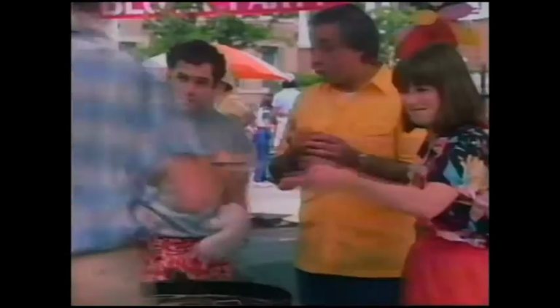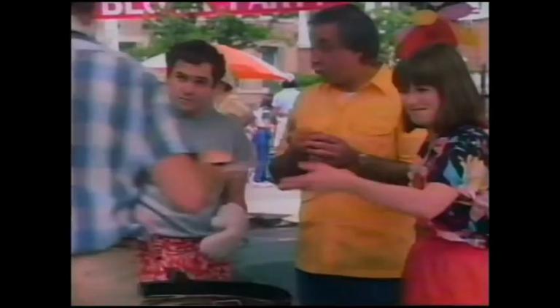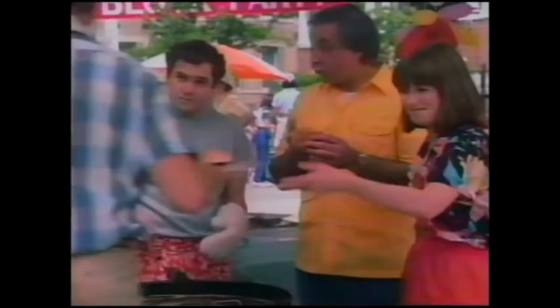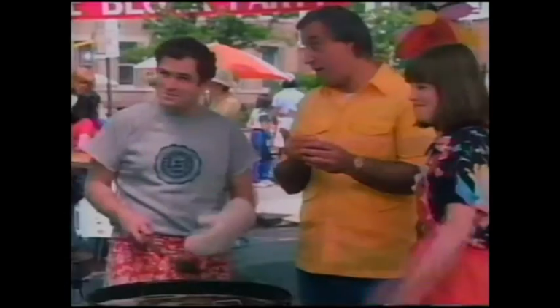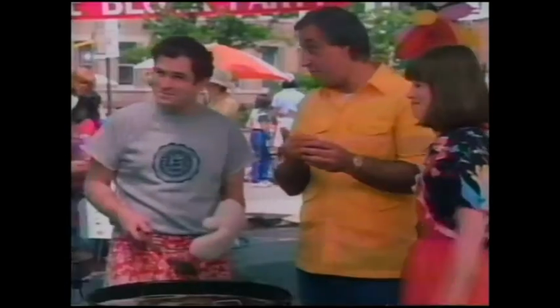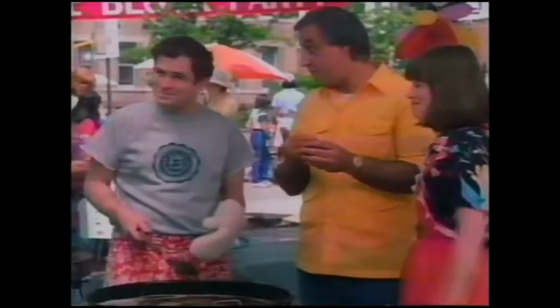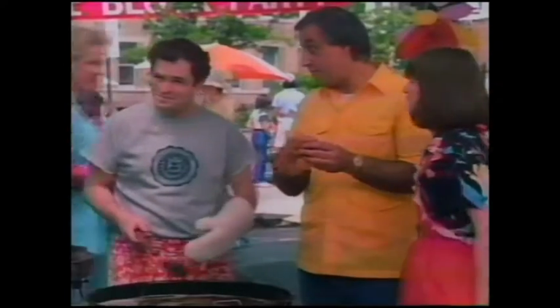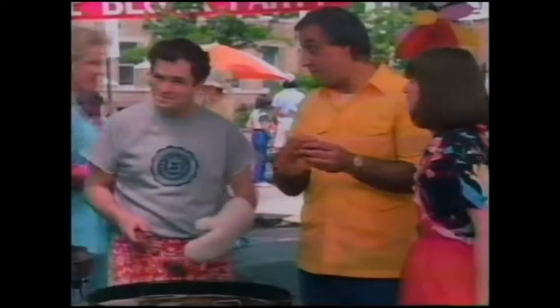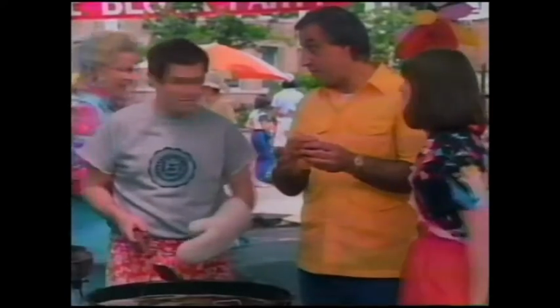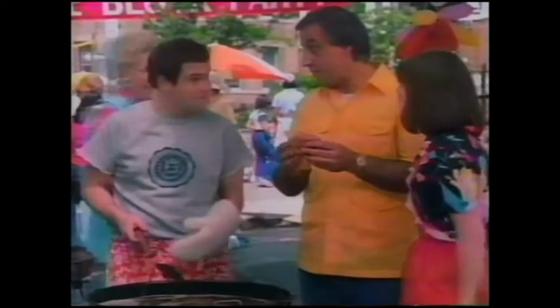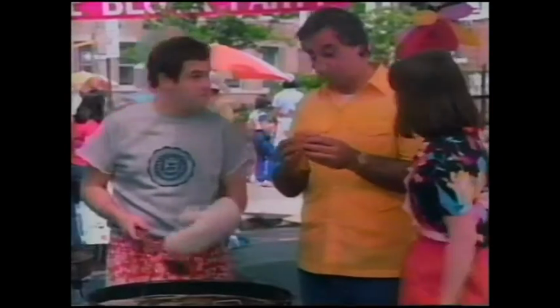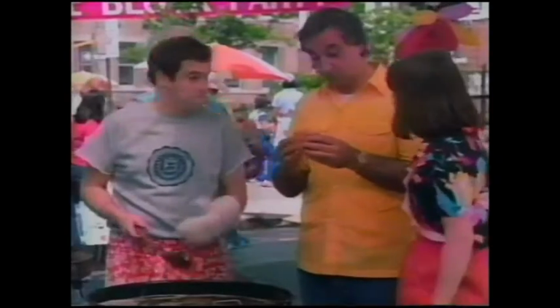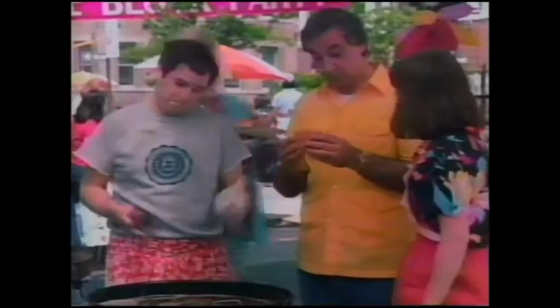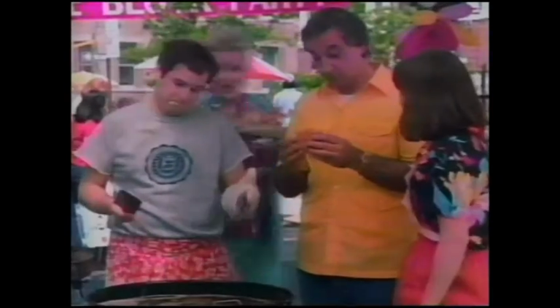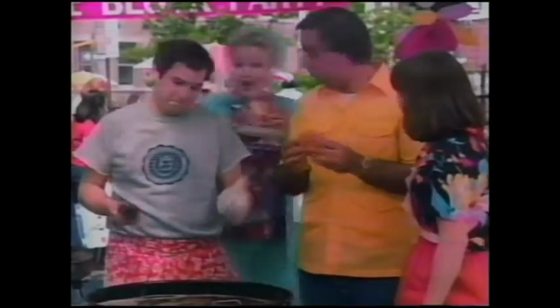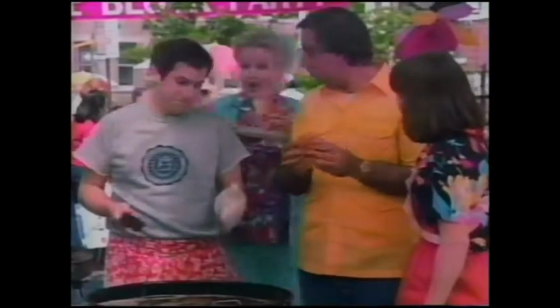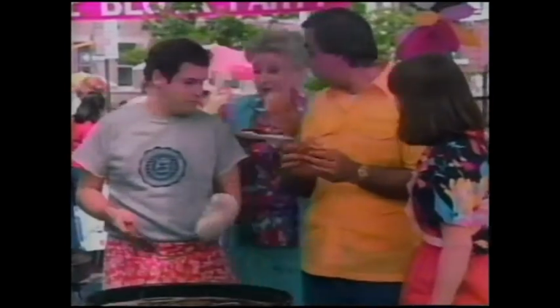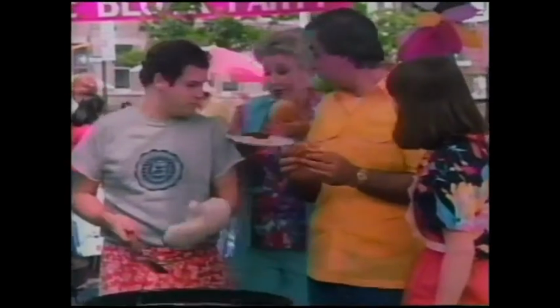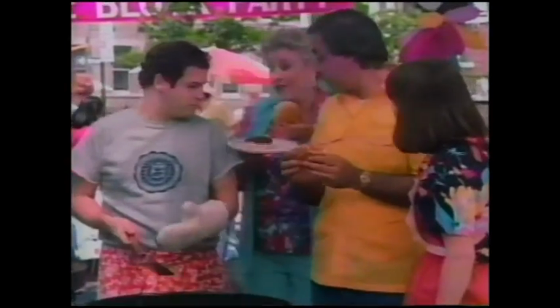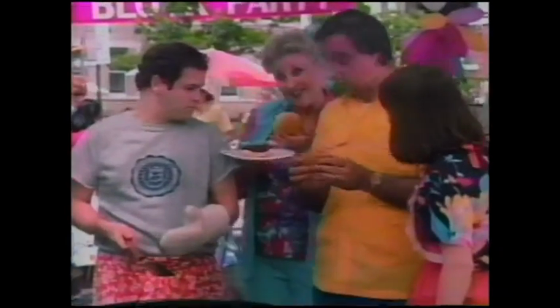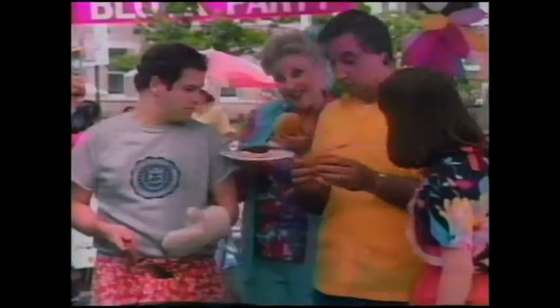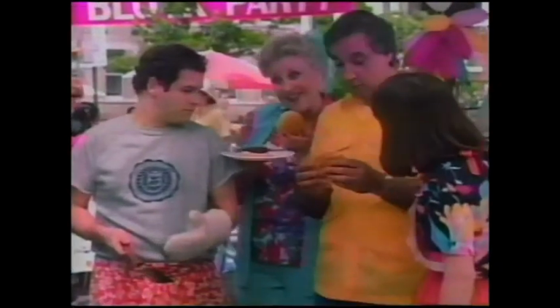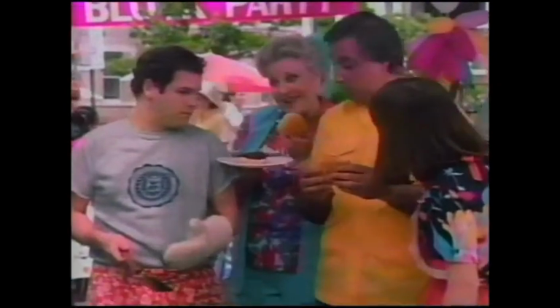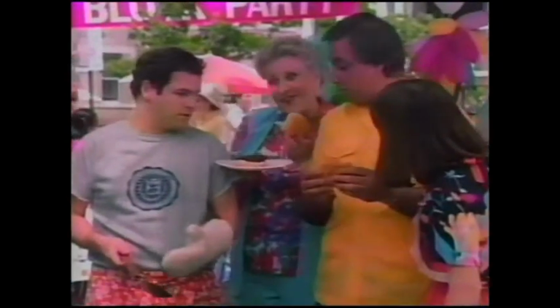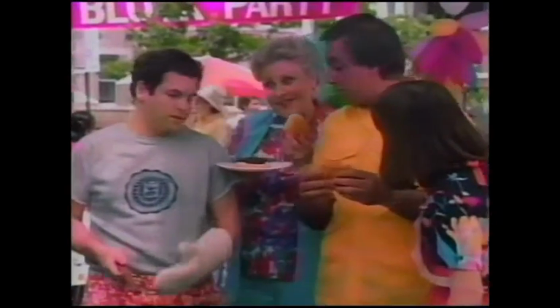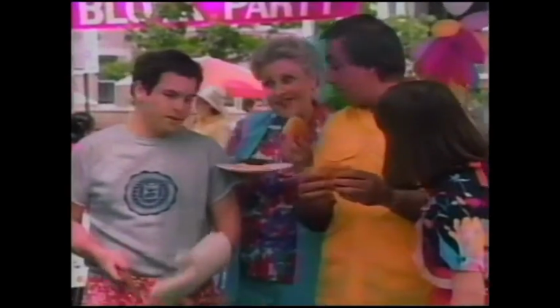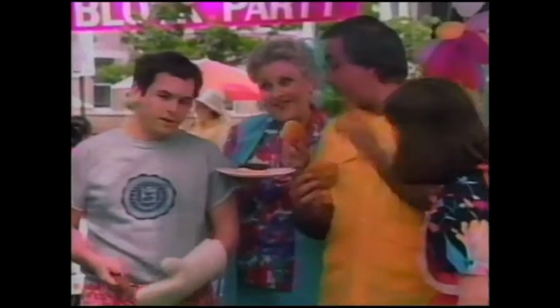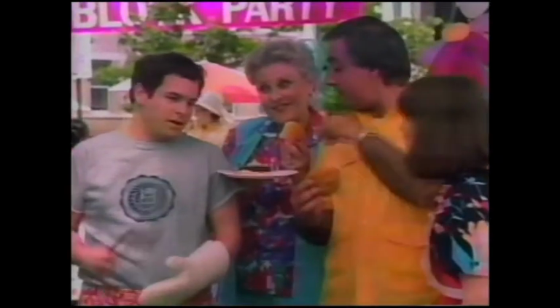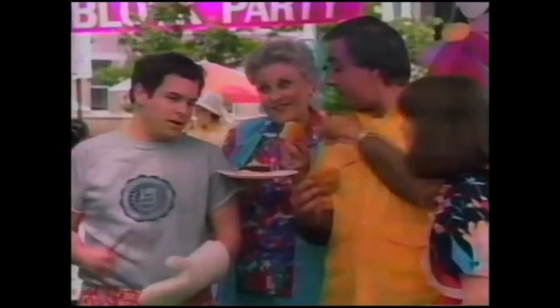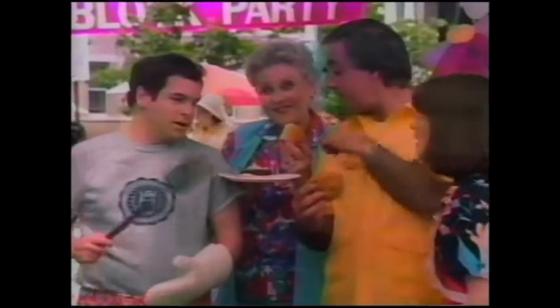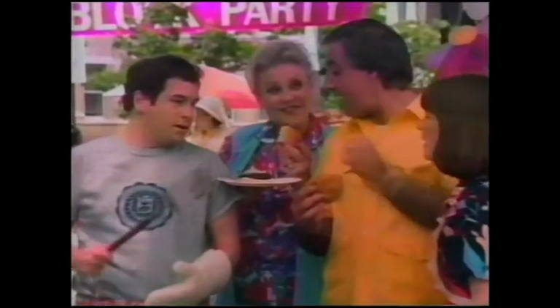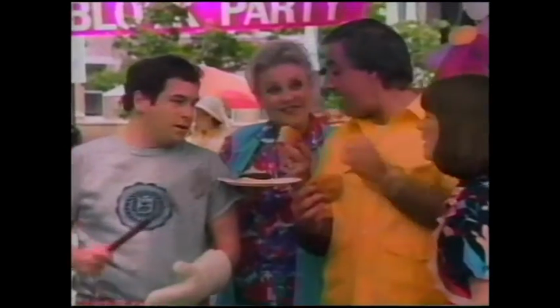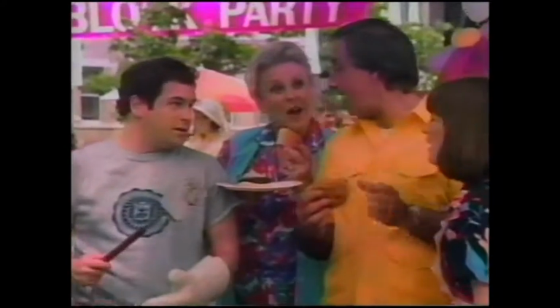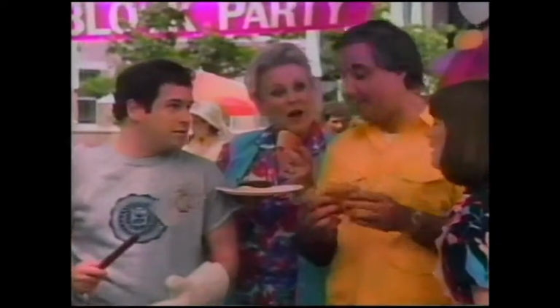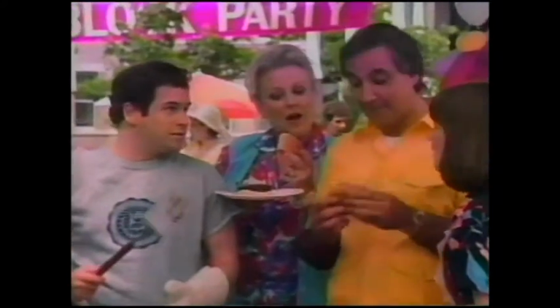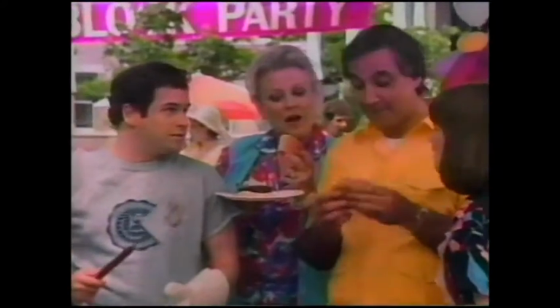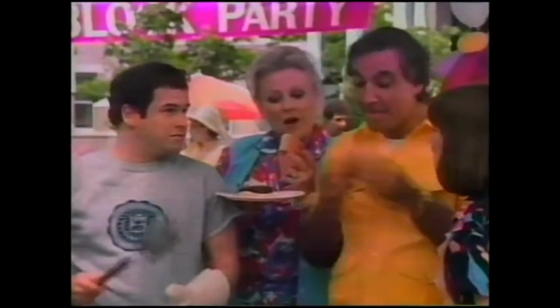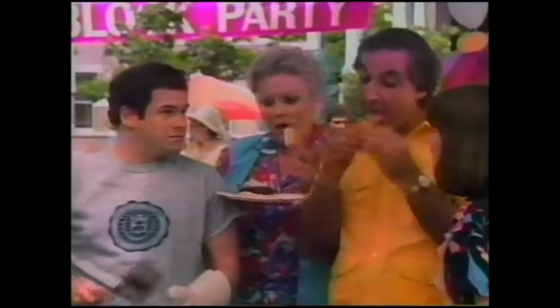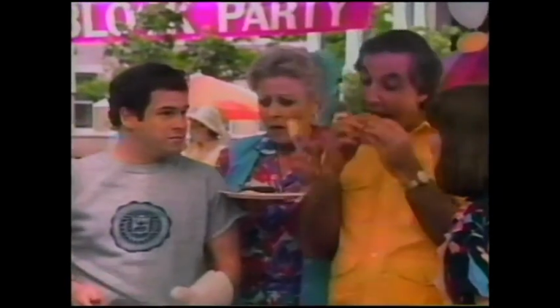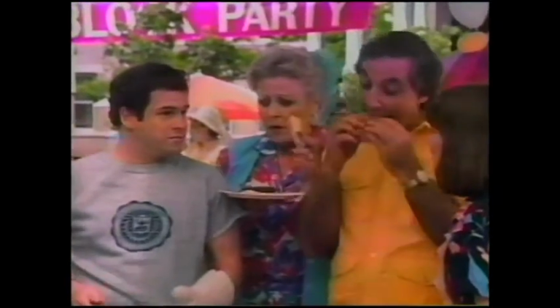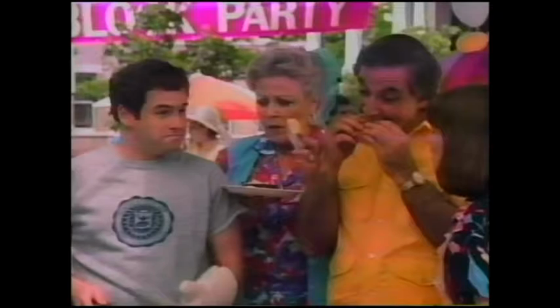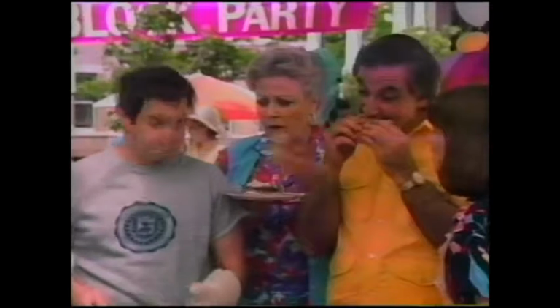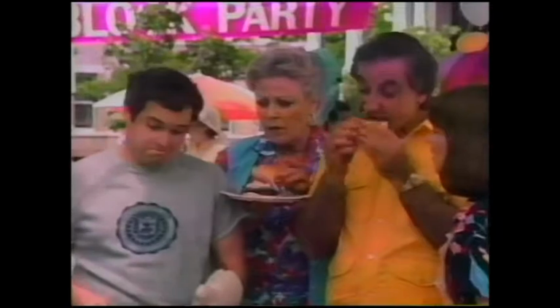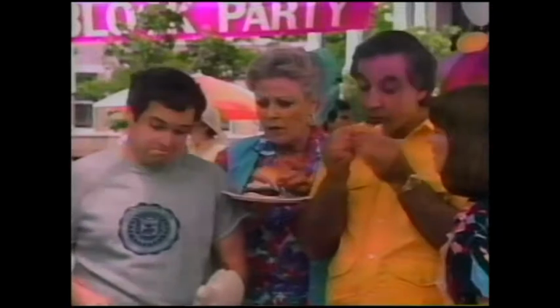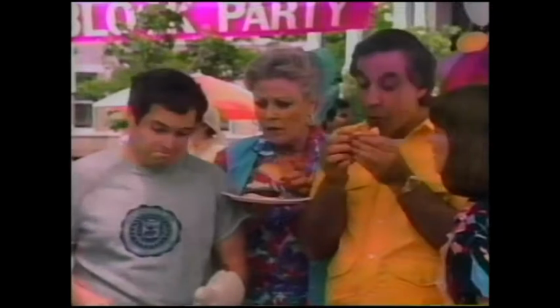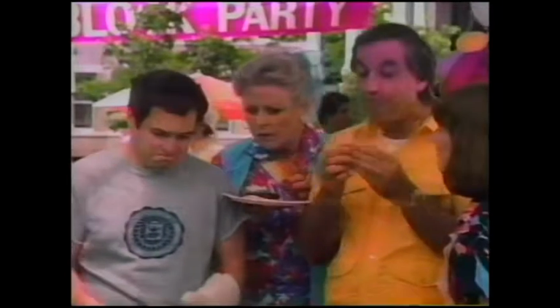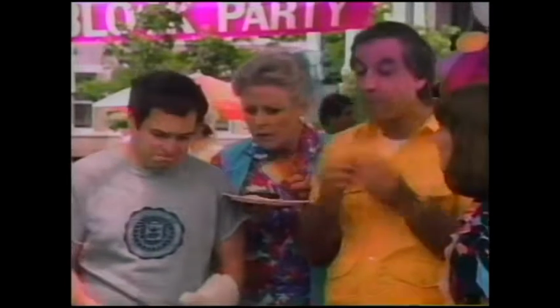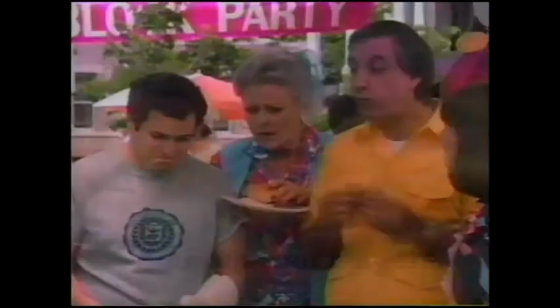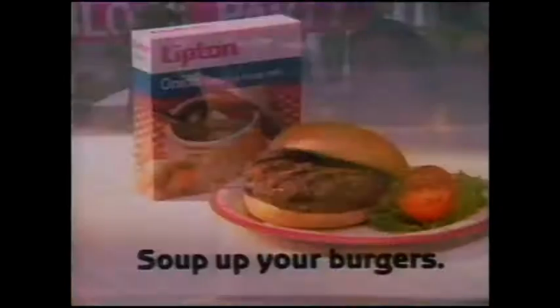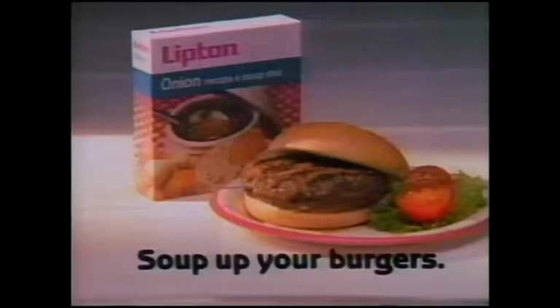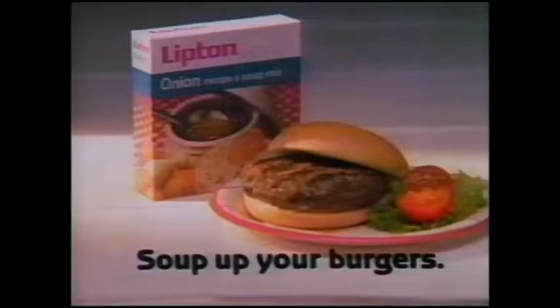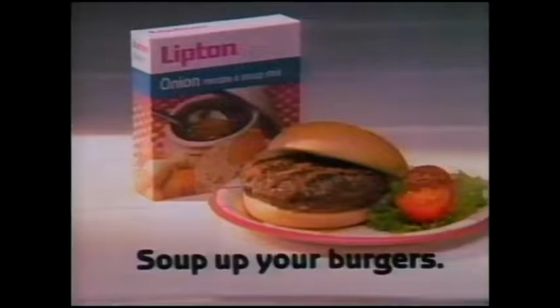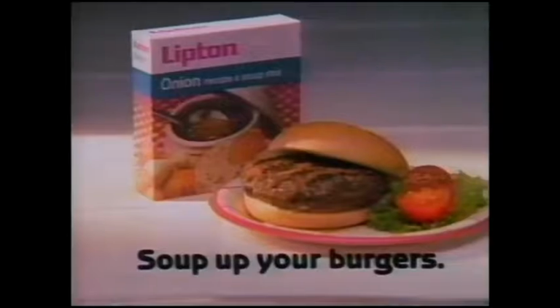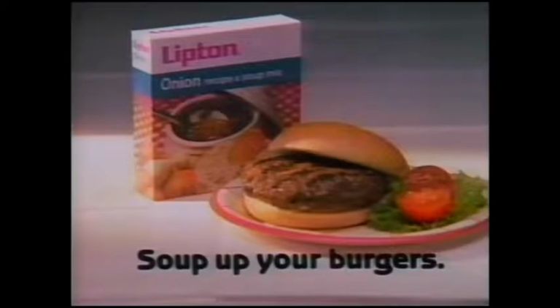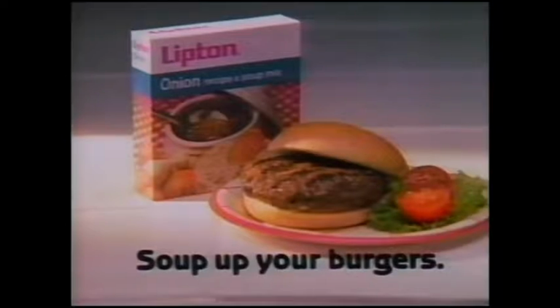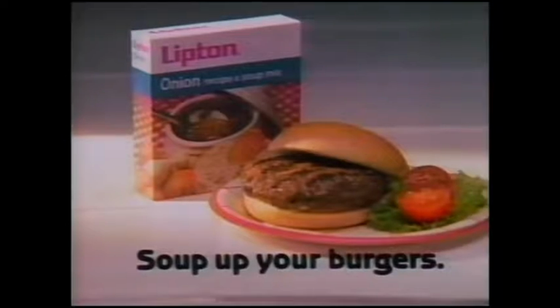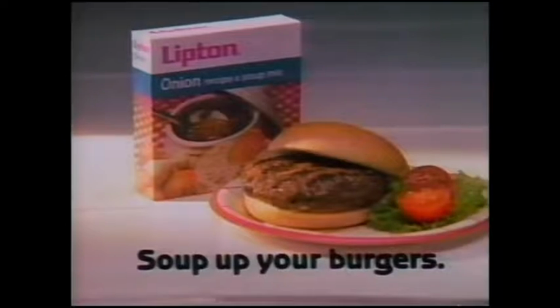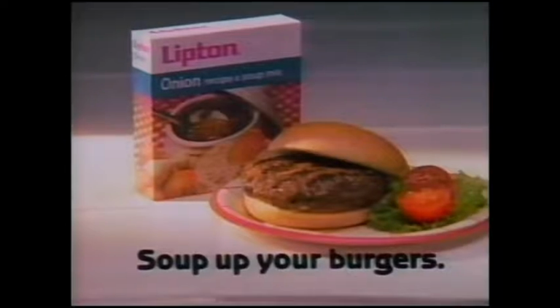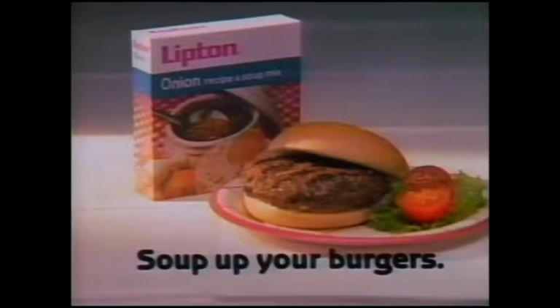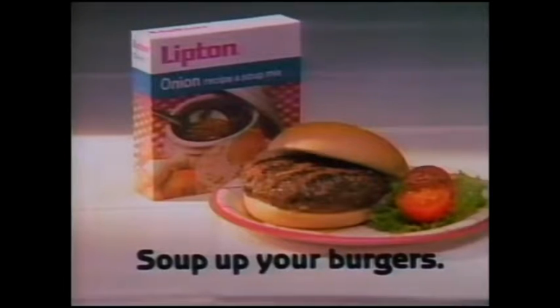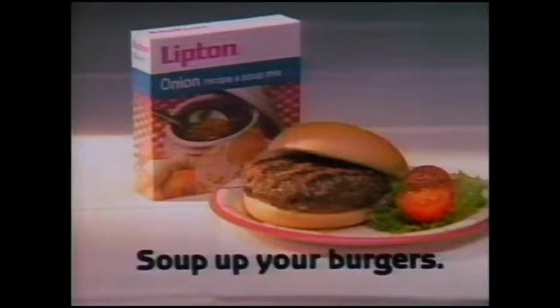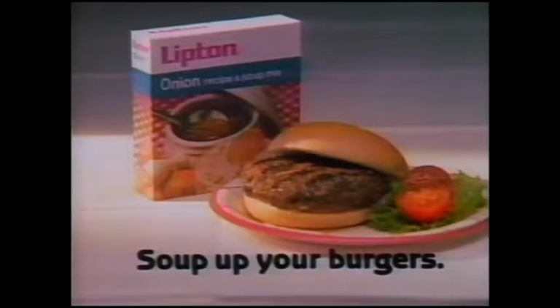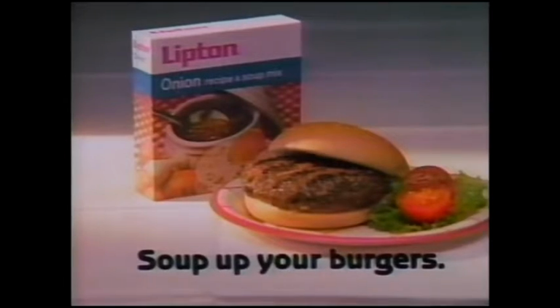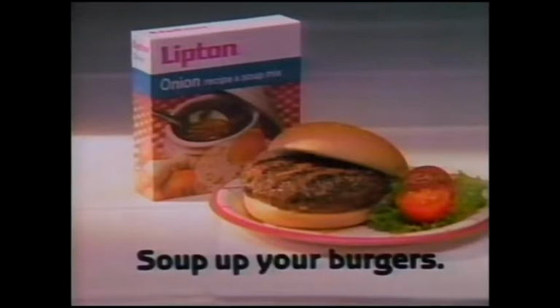Great burger! Hey, Joe, where are the onions? They're inside. Oh. Super onion burgers with Lipton.